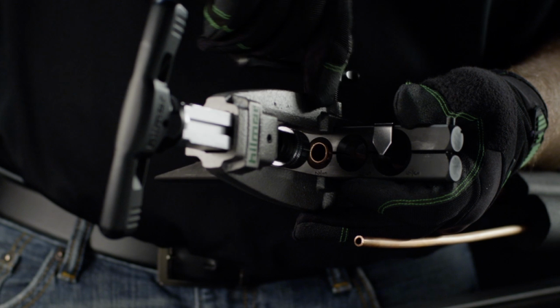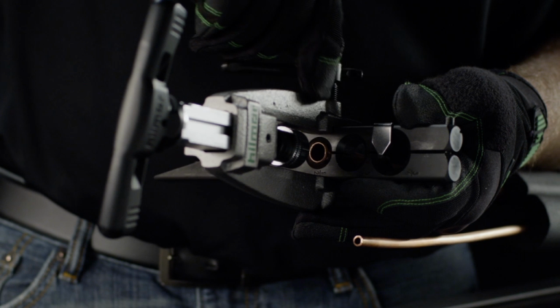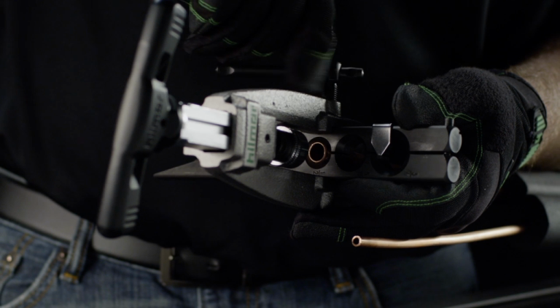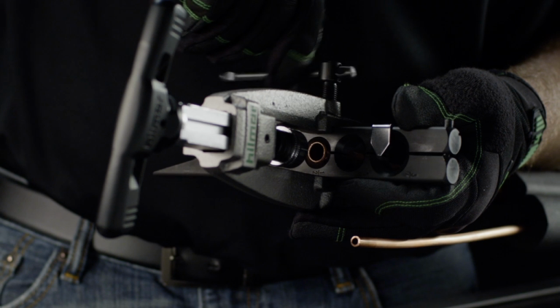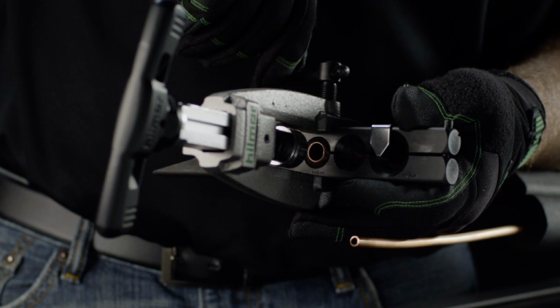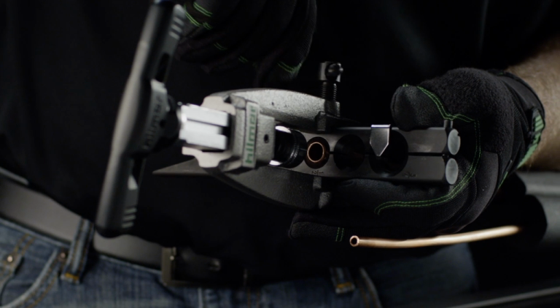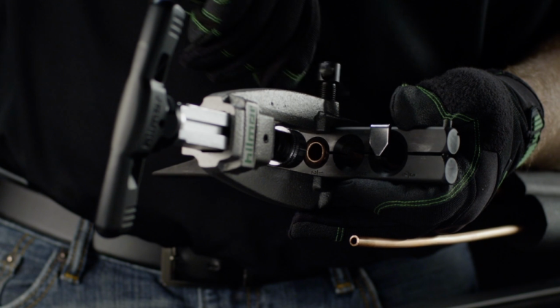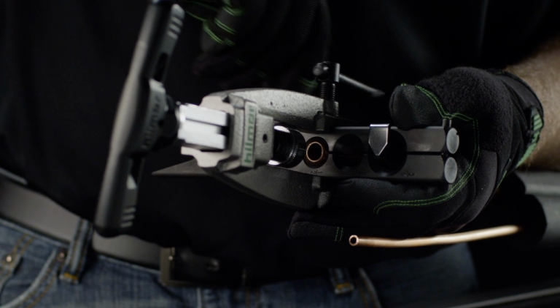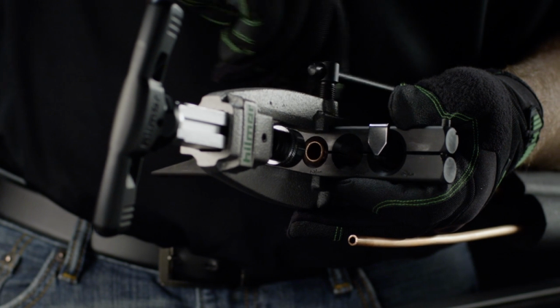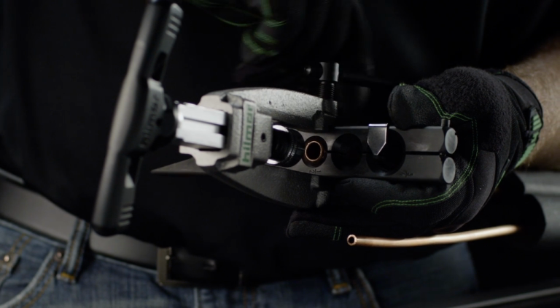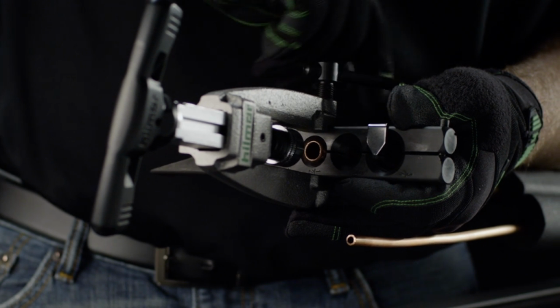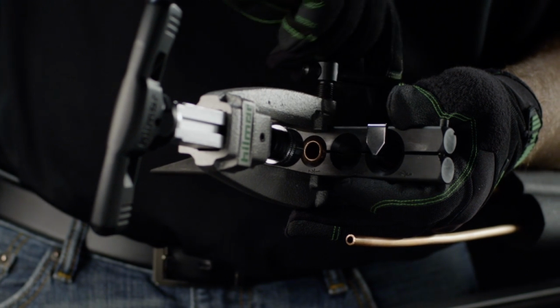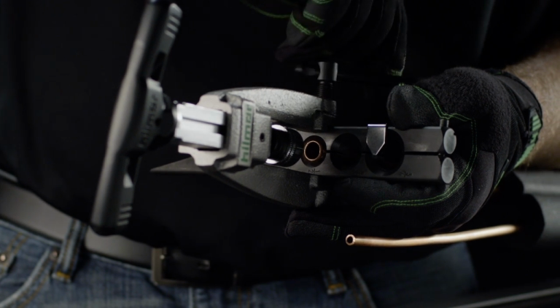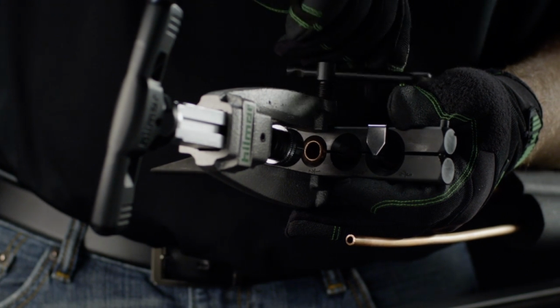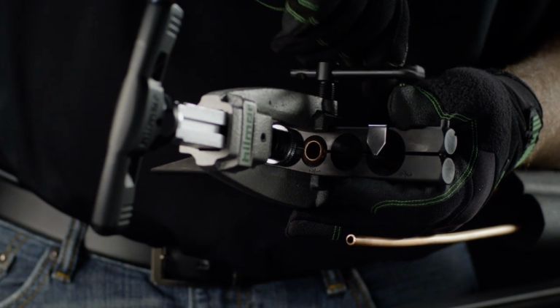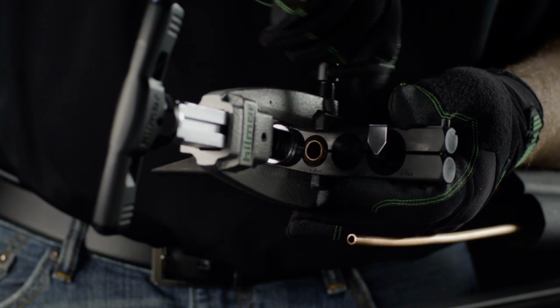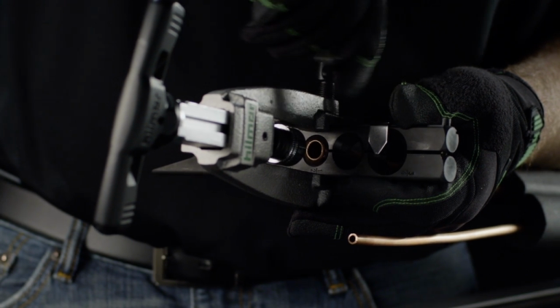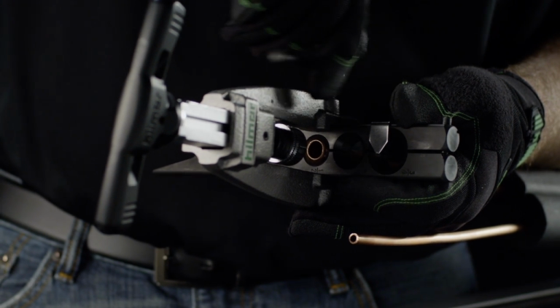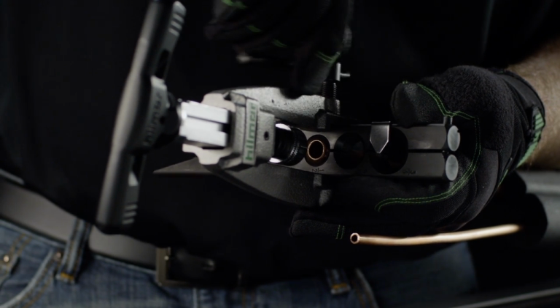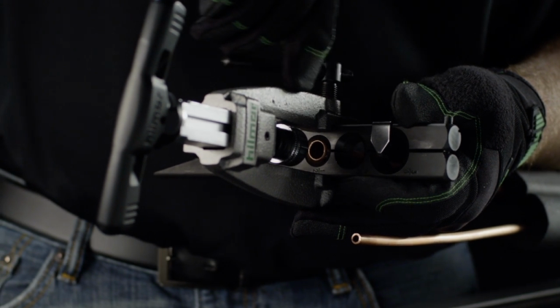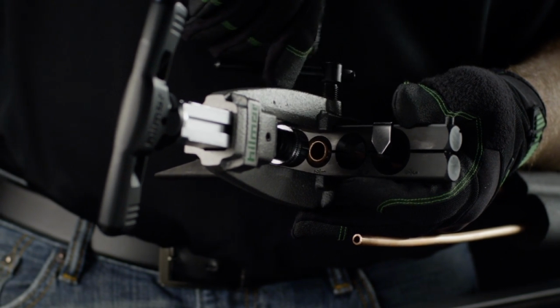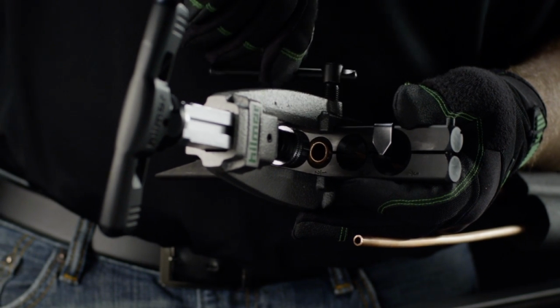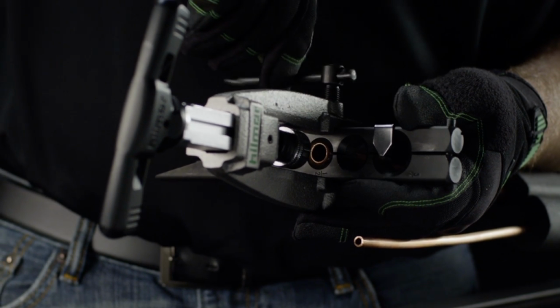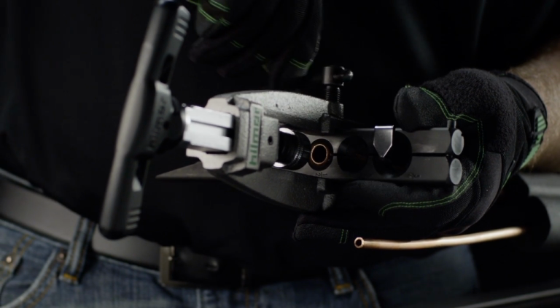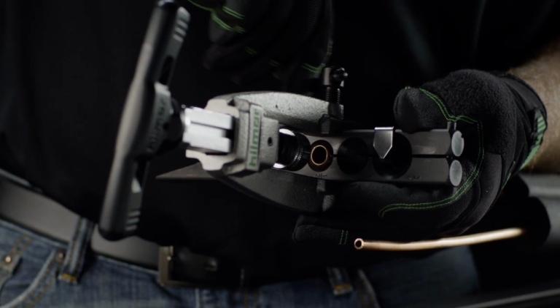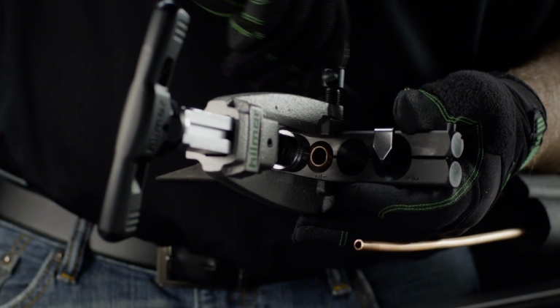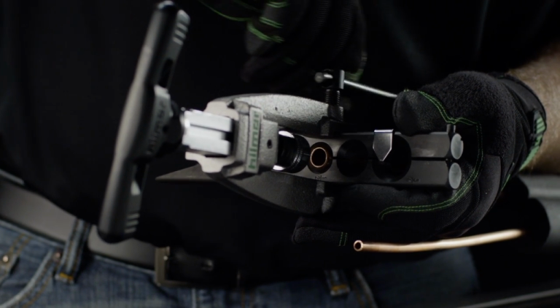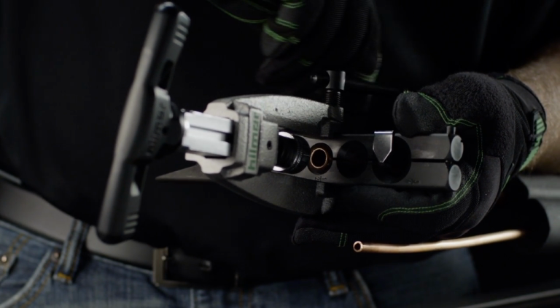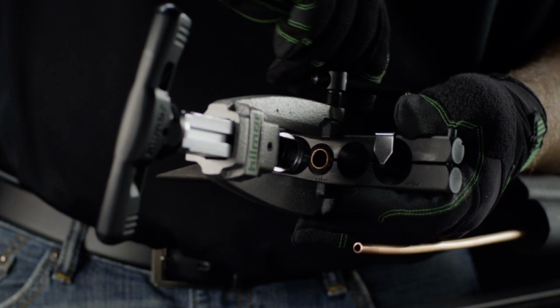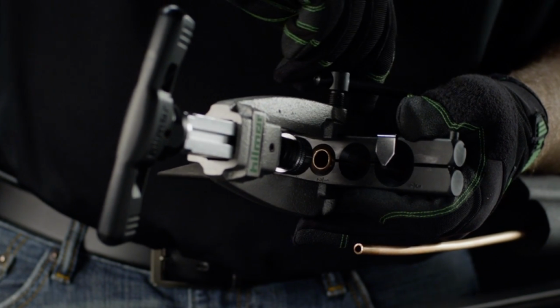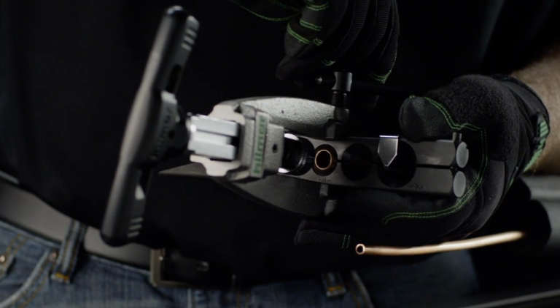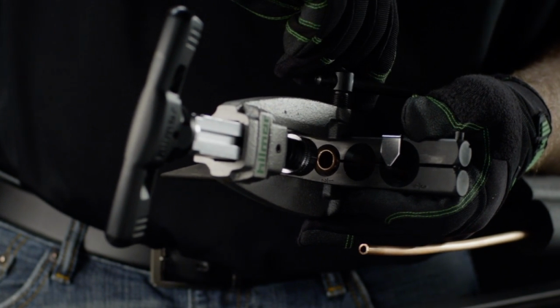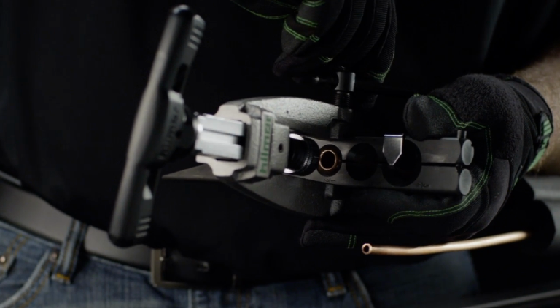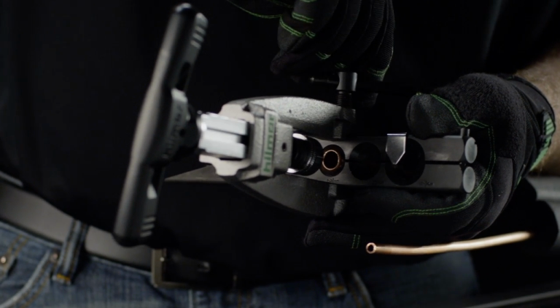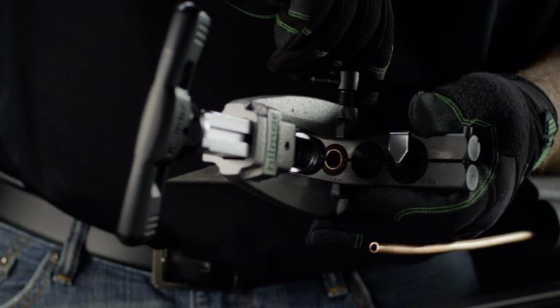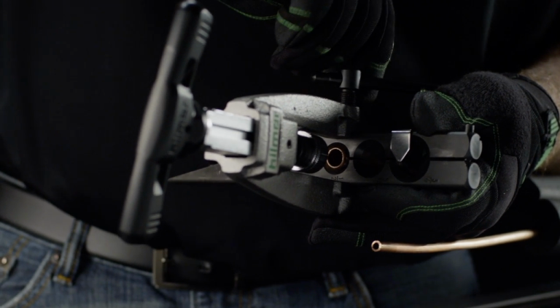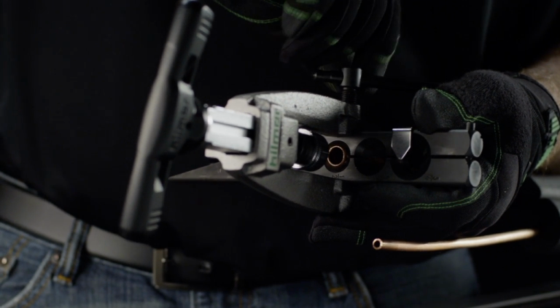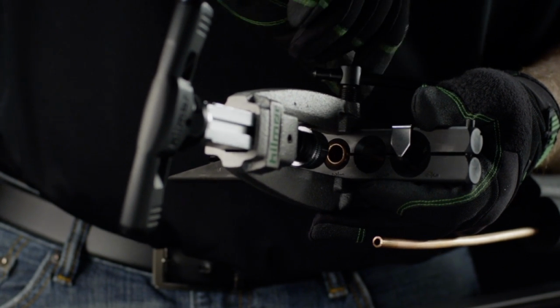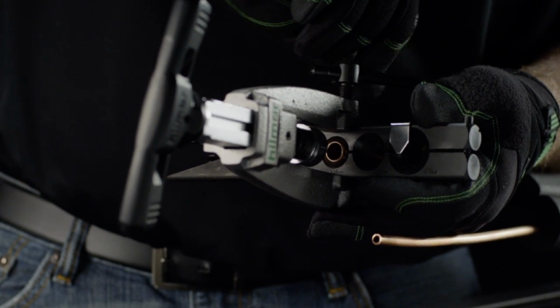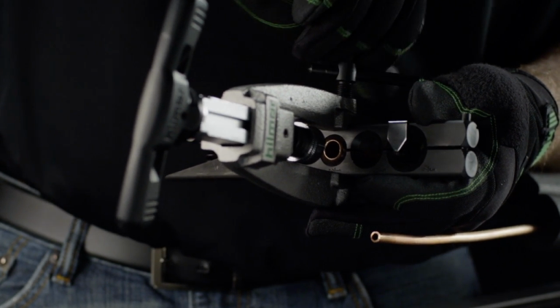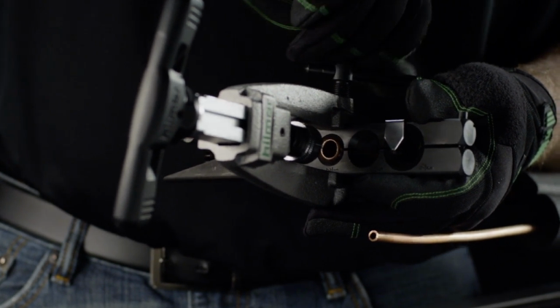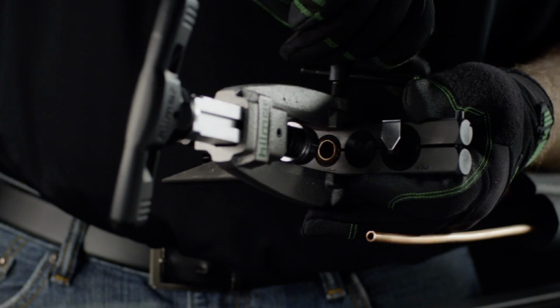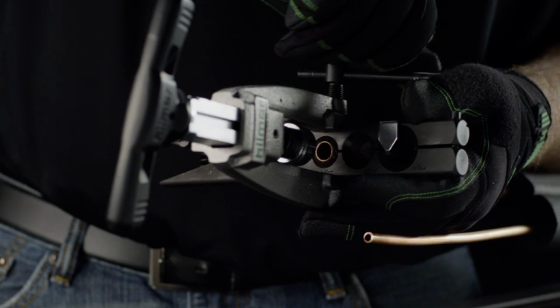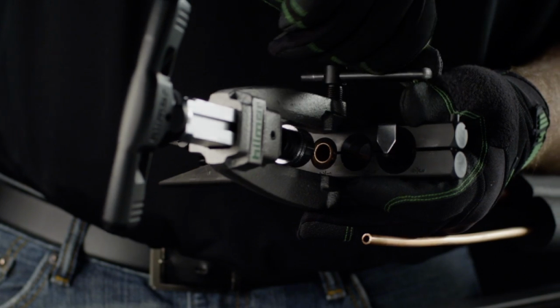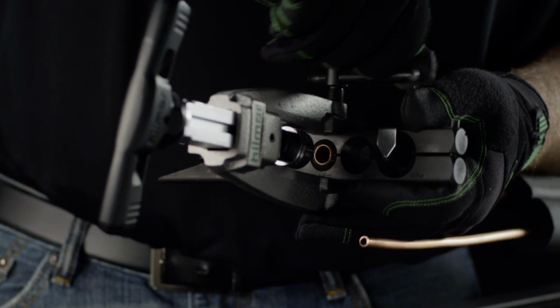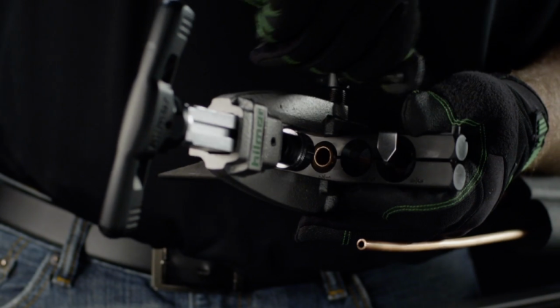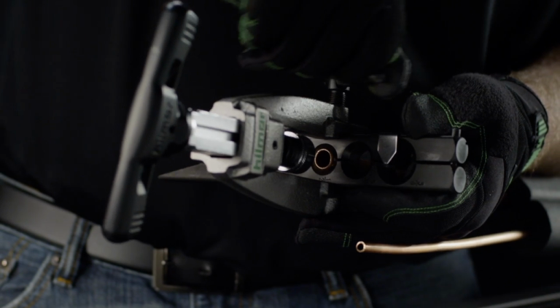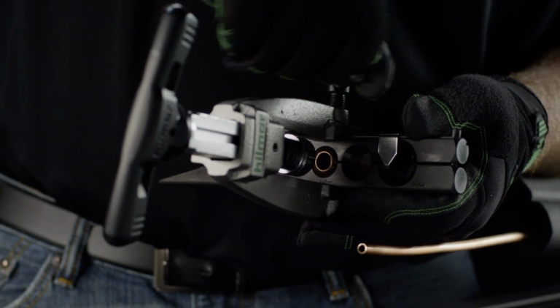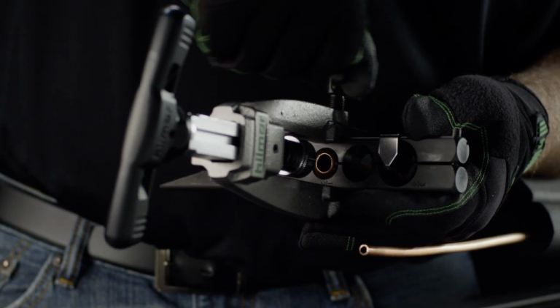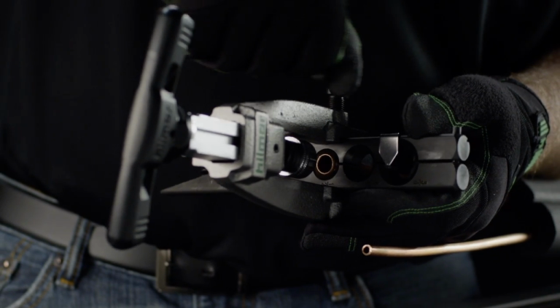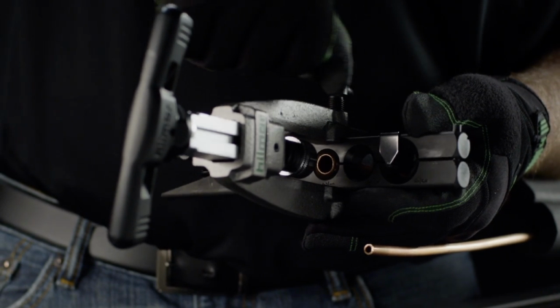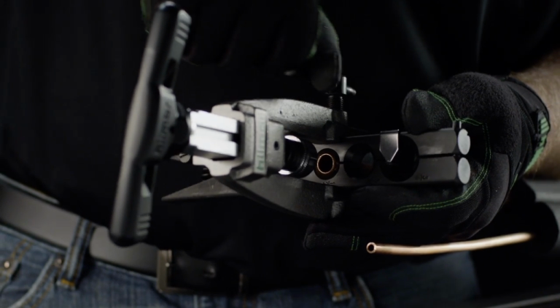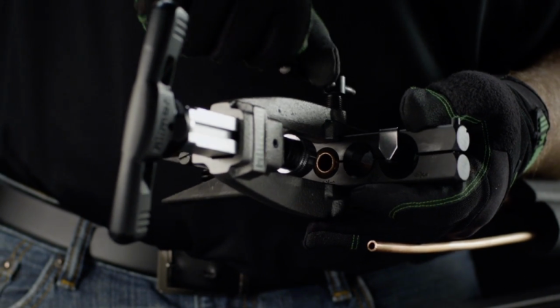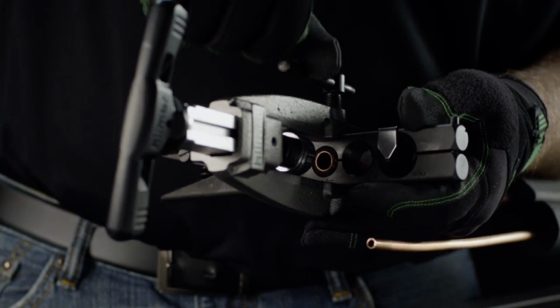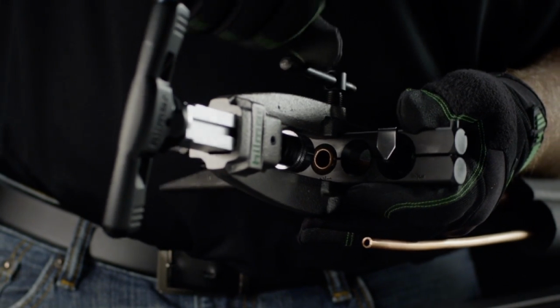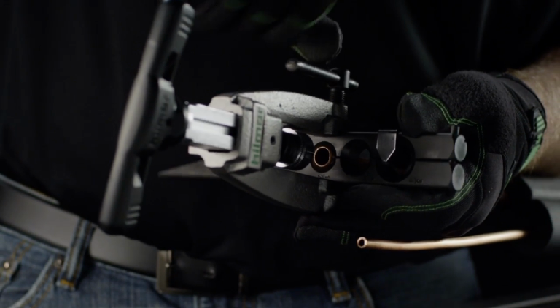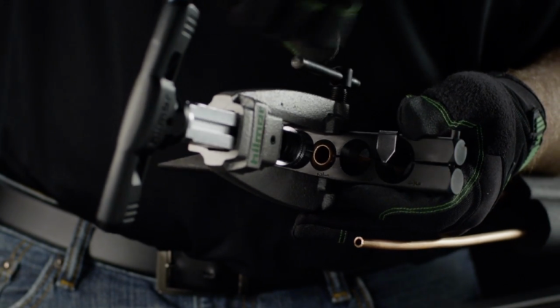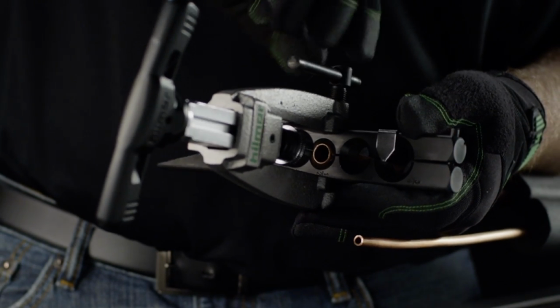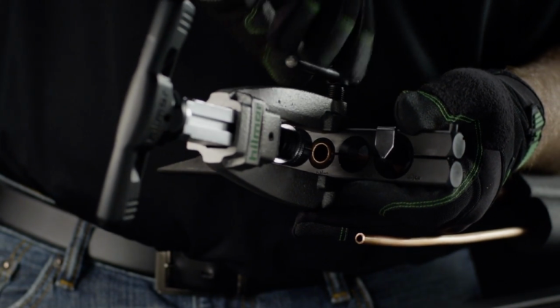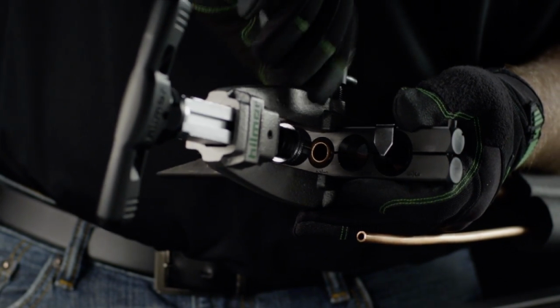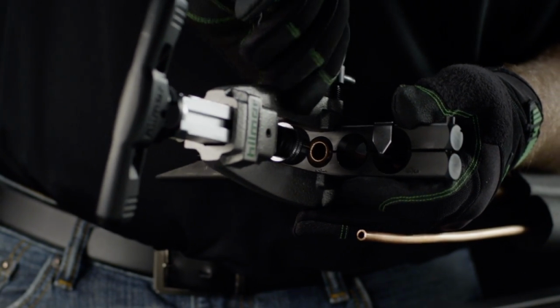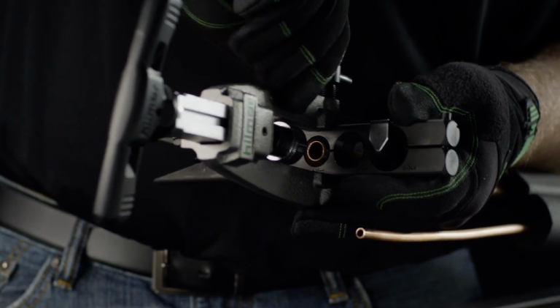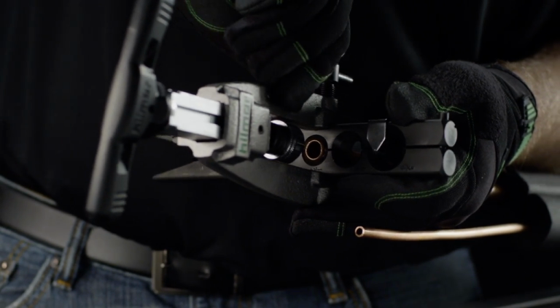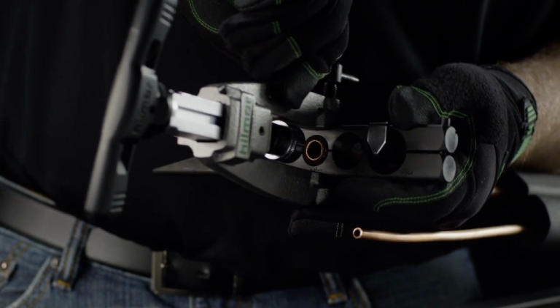The height gauge is moved out of the way by the yoke when it slides over the tube. Tighten the sidebar to lock the yoke into place.